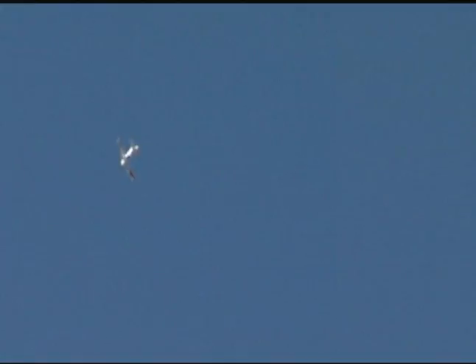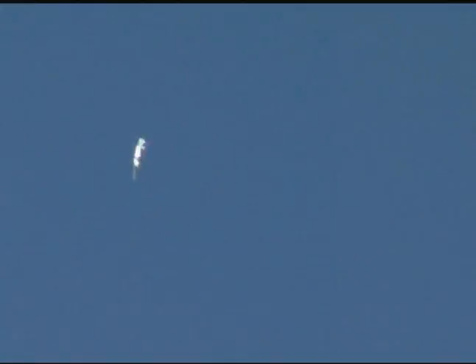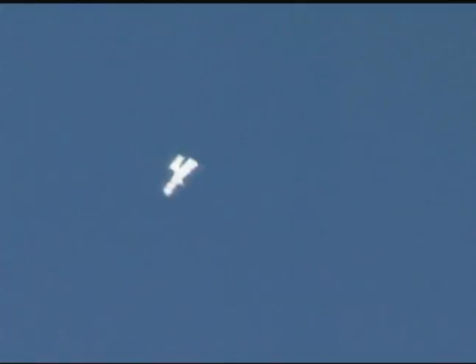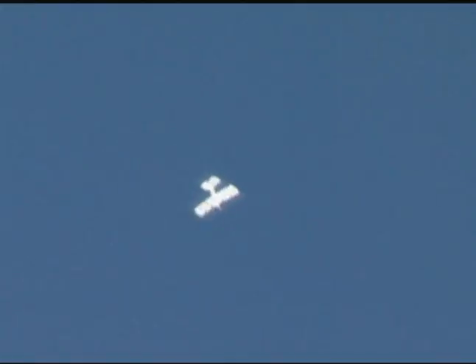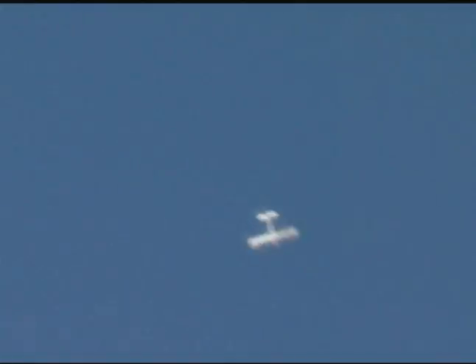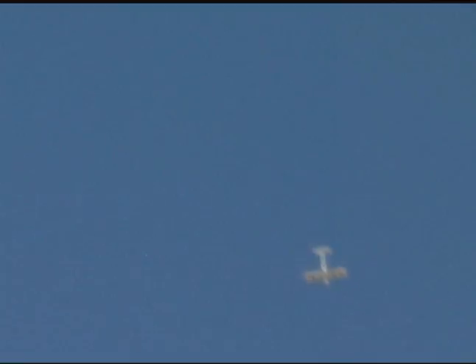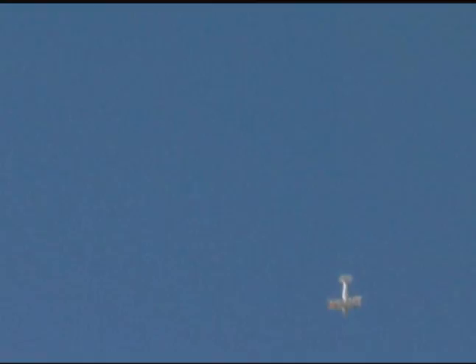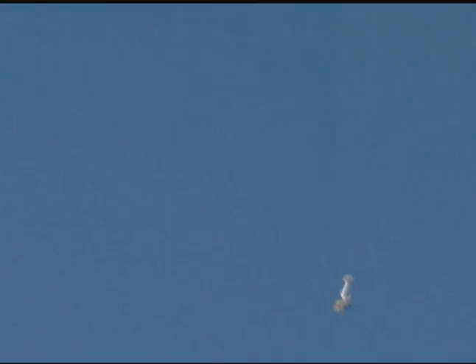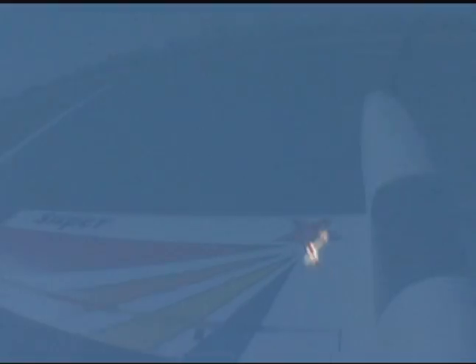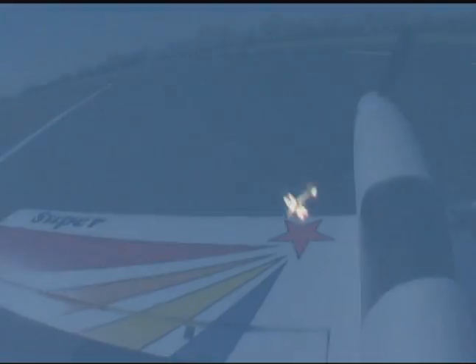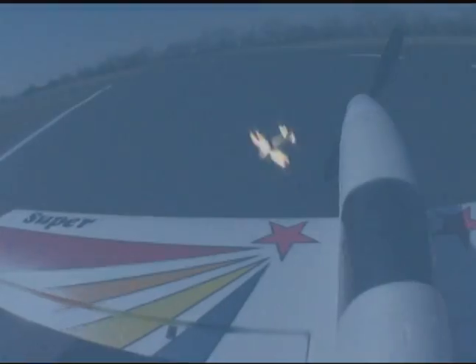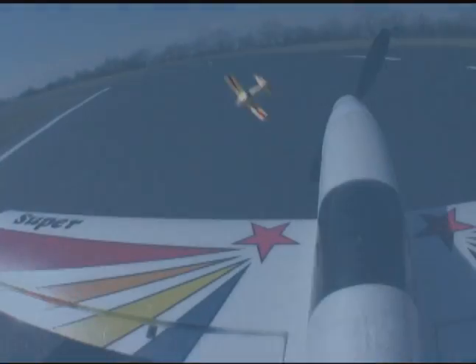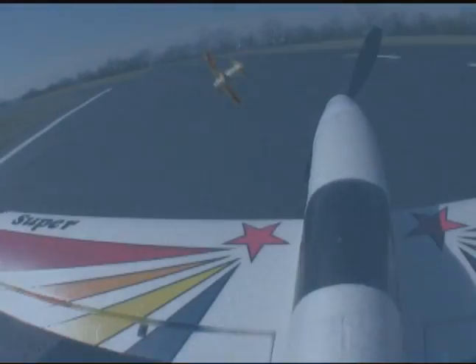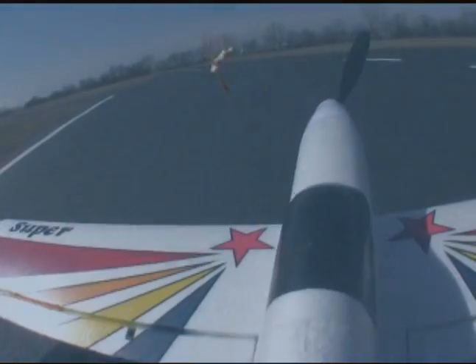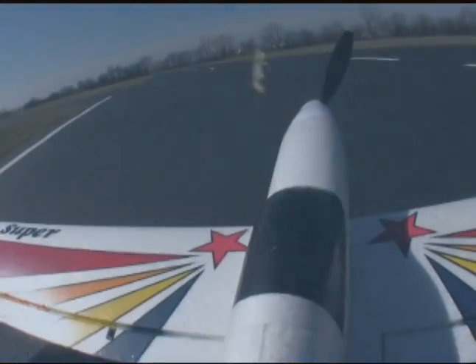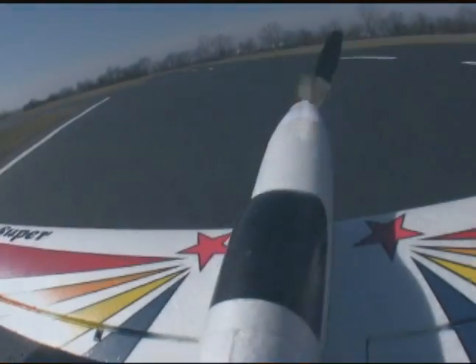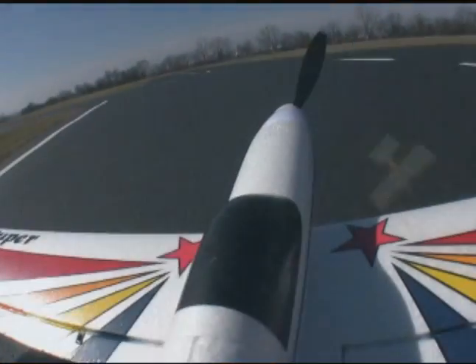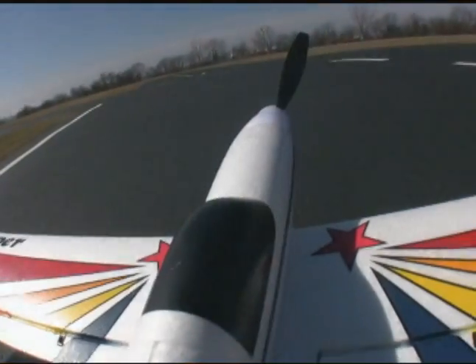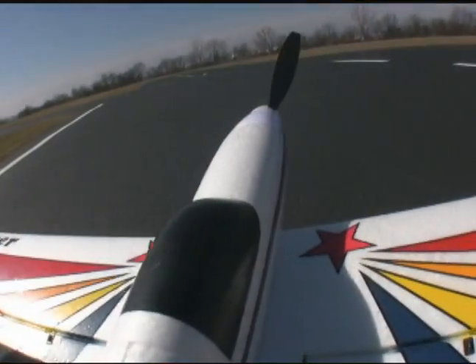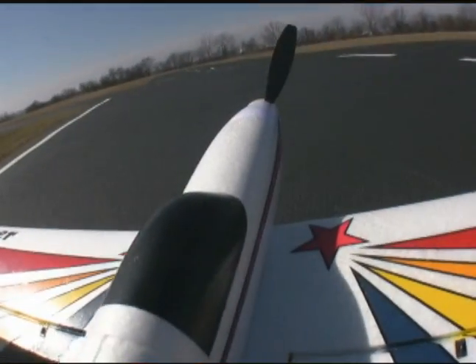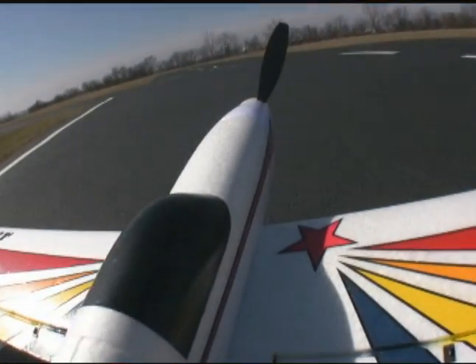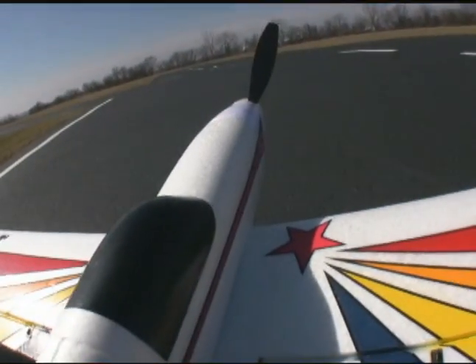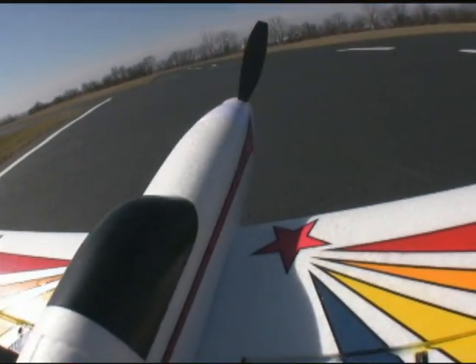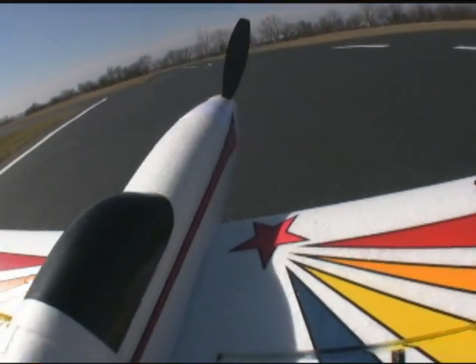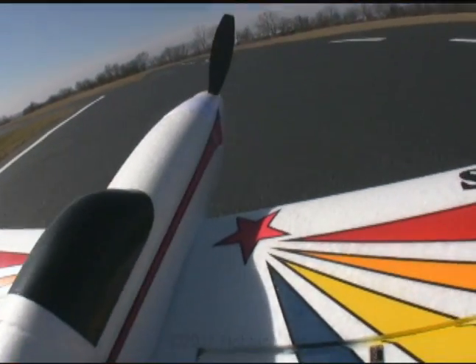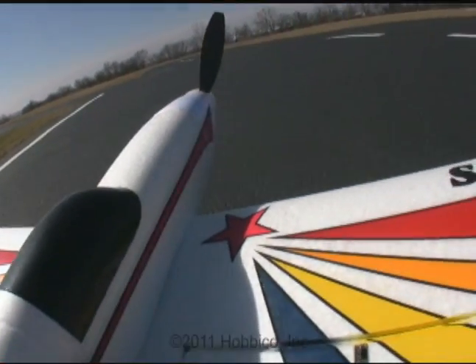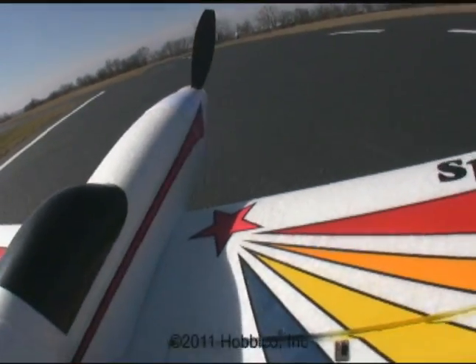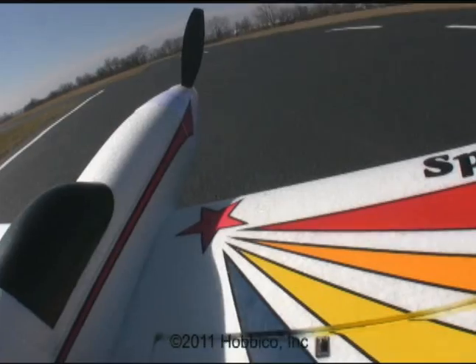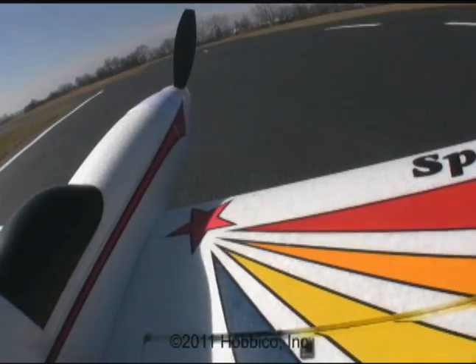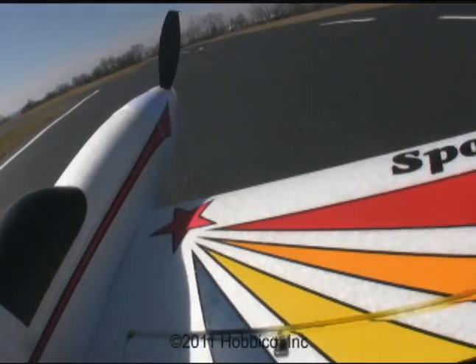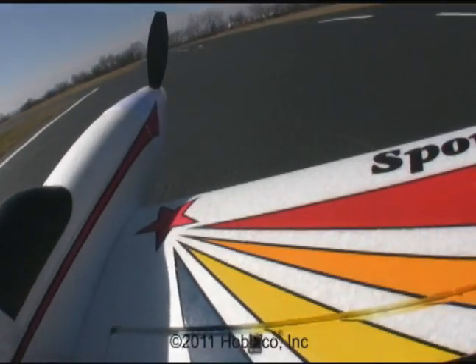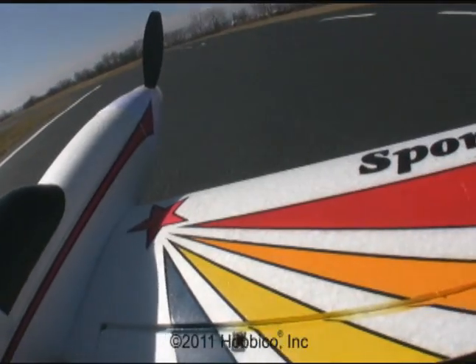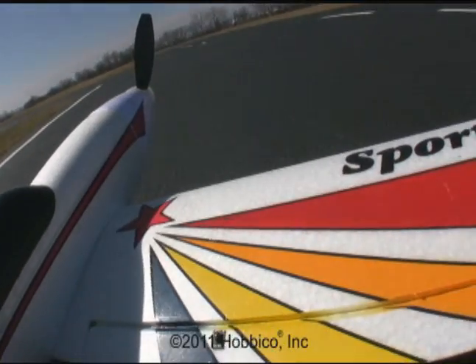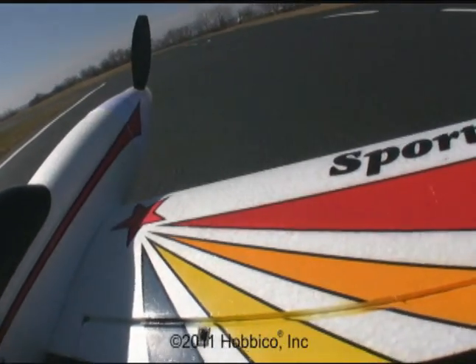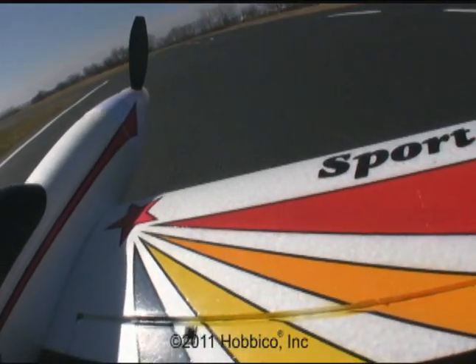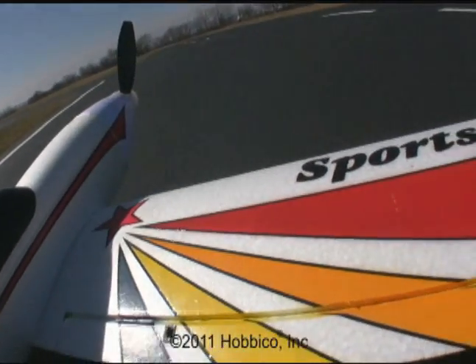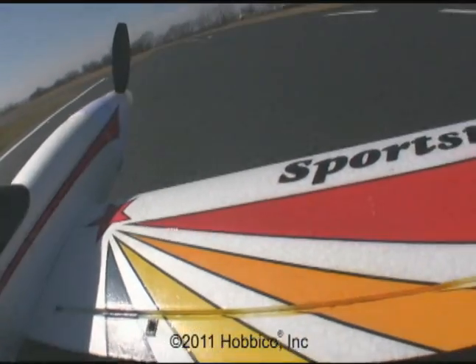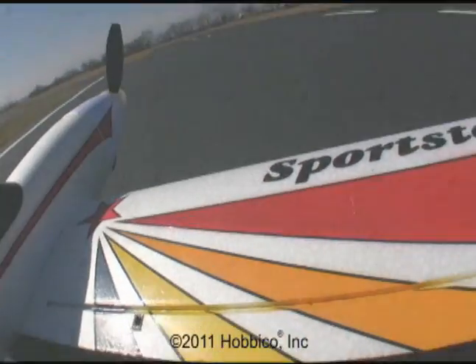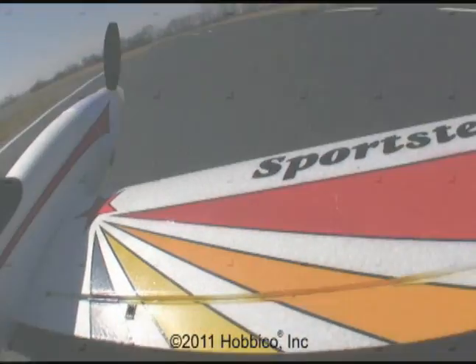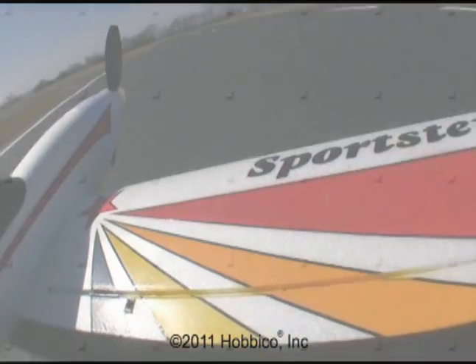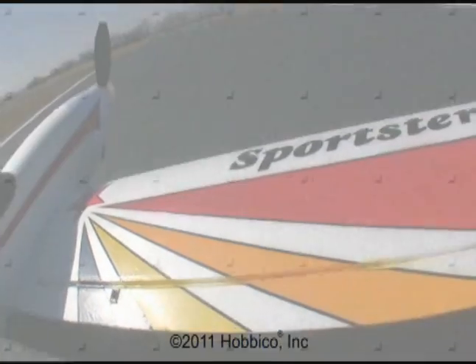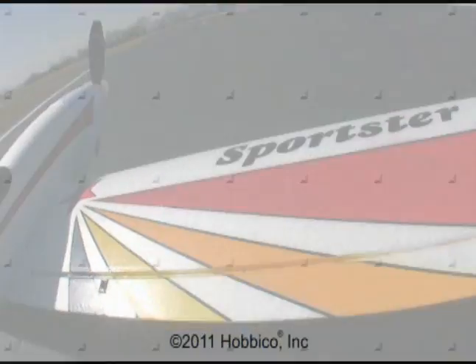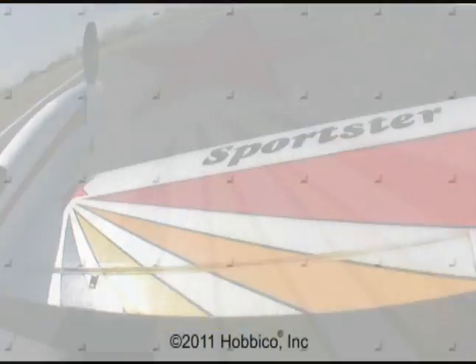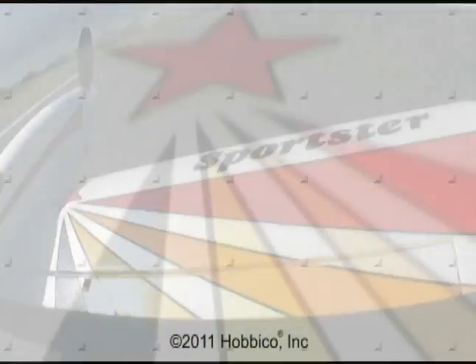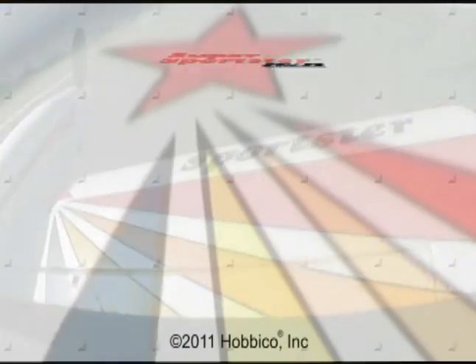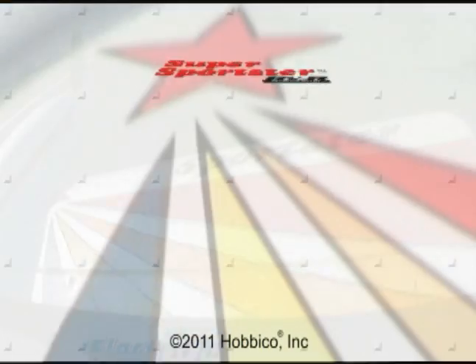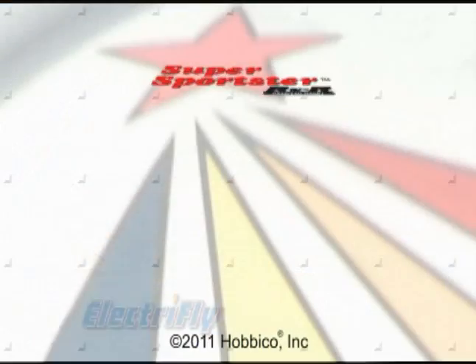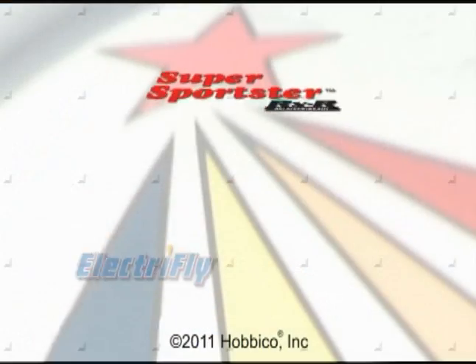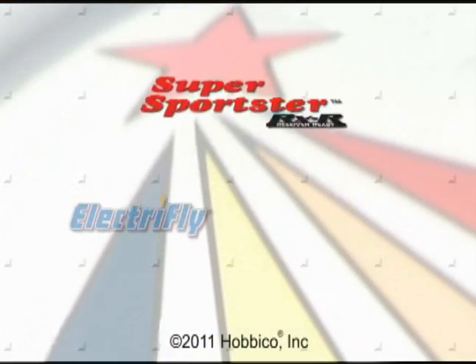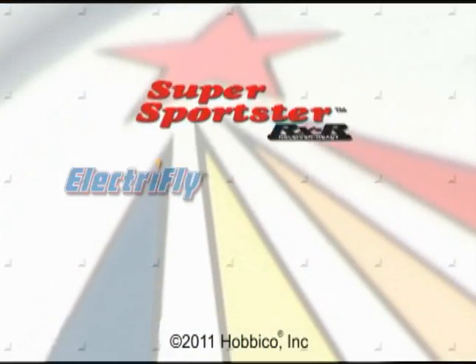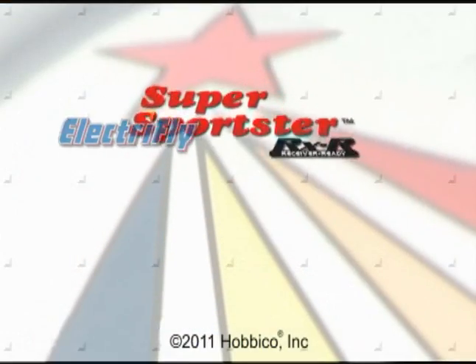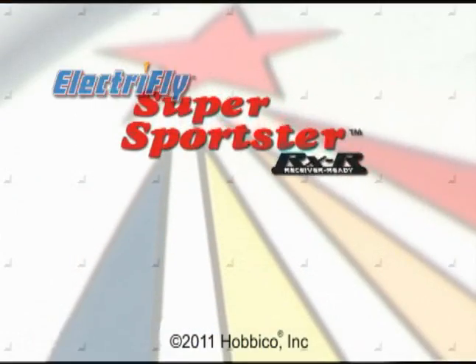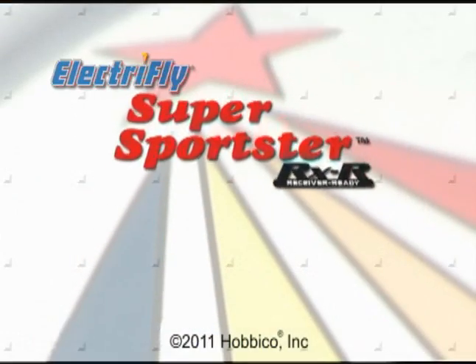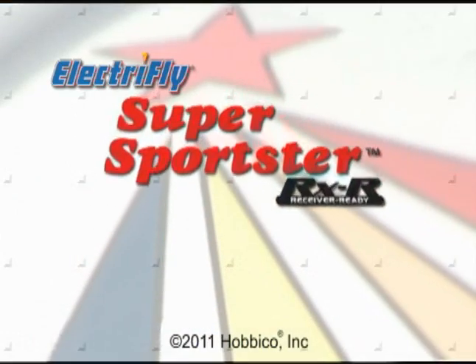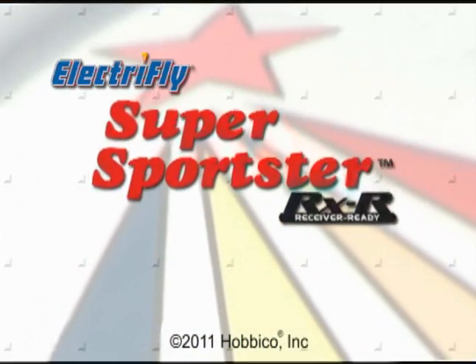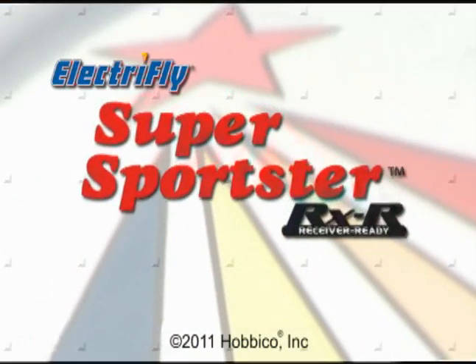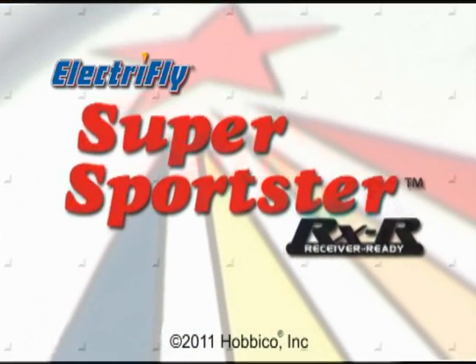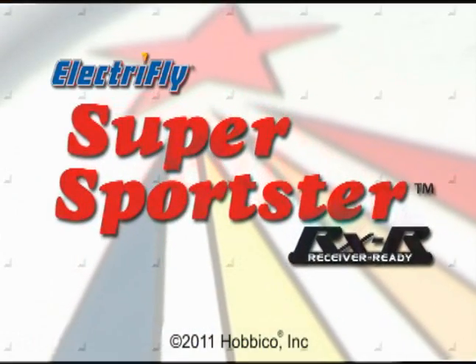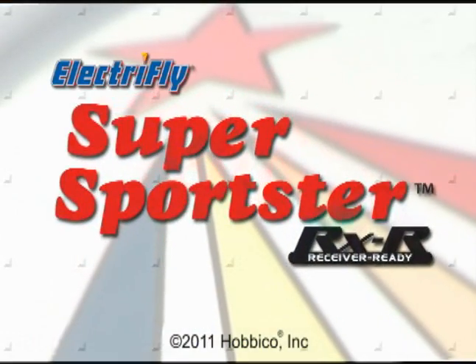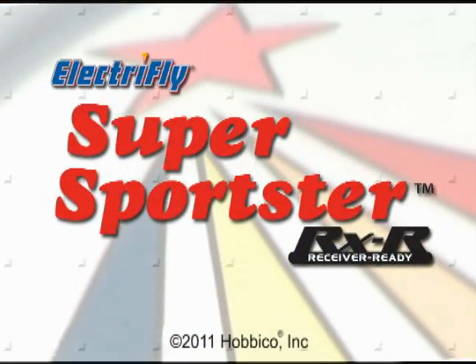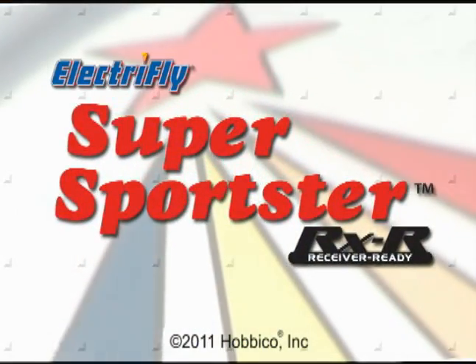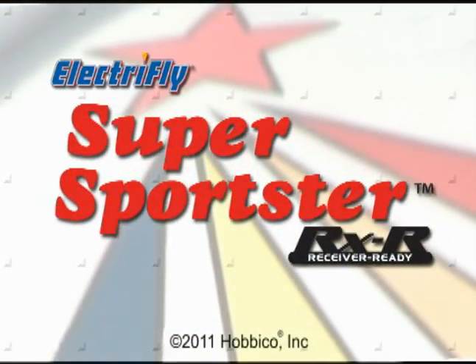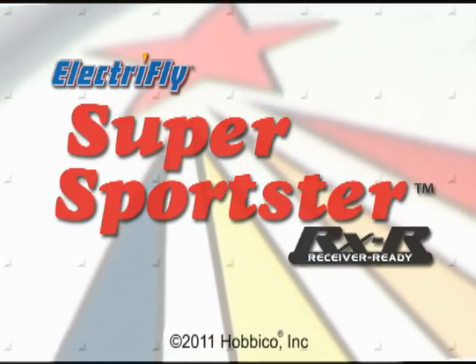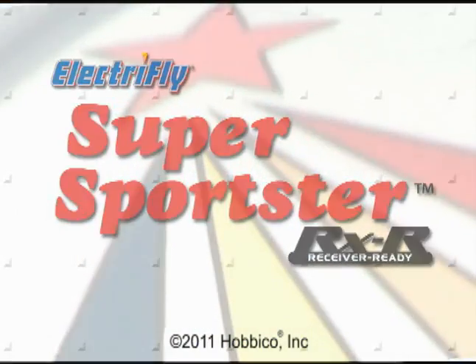So what are you waiting for? Check out the Super Sportster RXR today and take the next step to exciting sport flying.